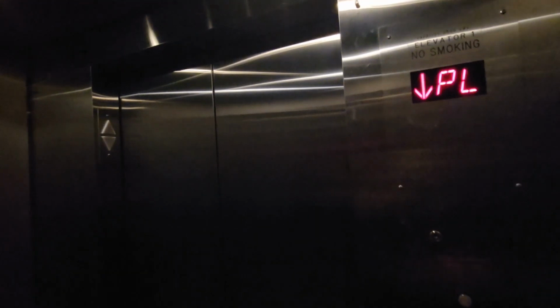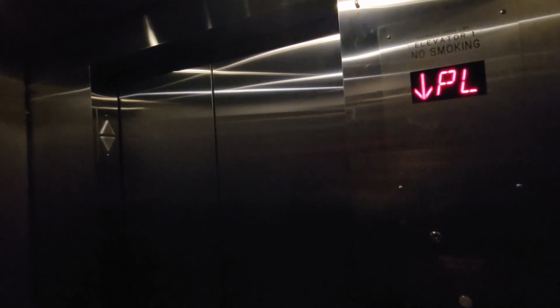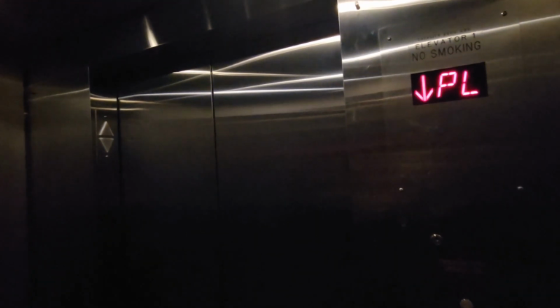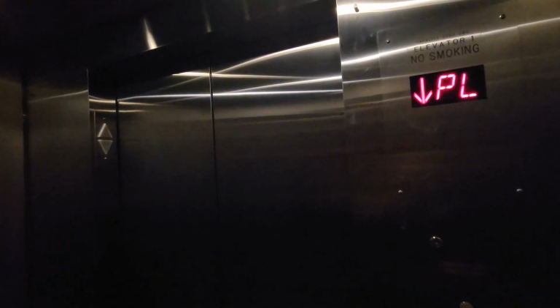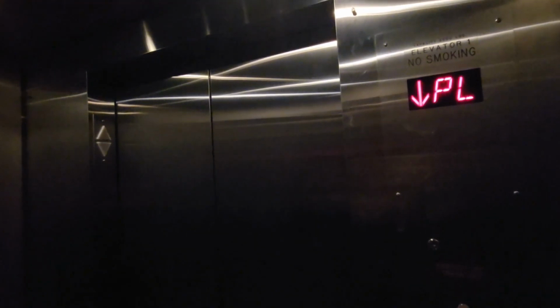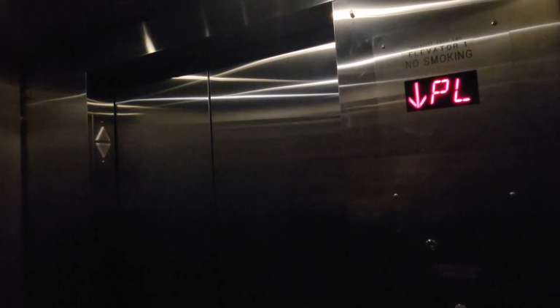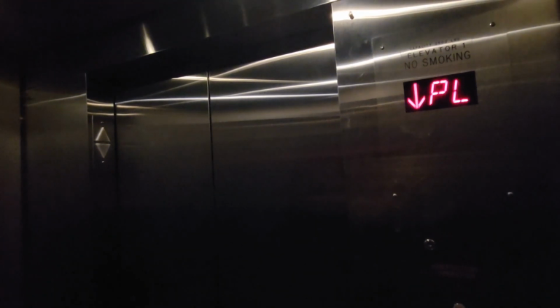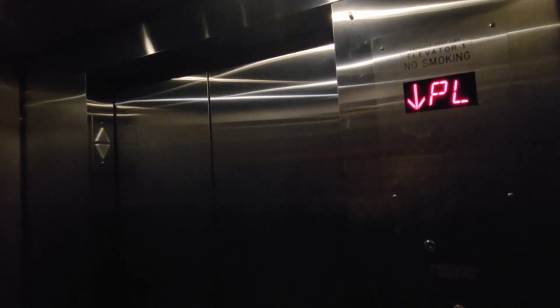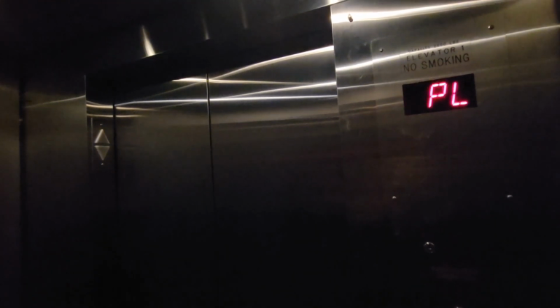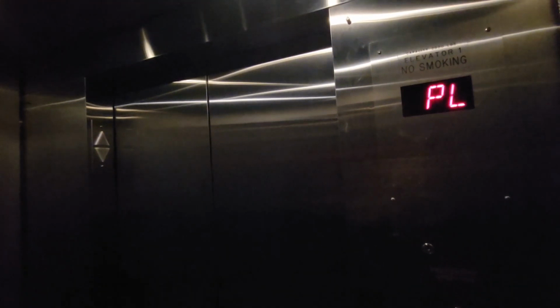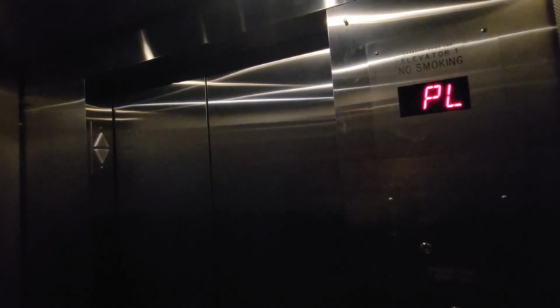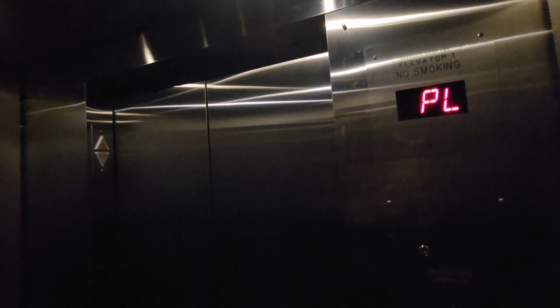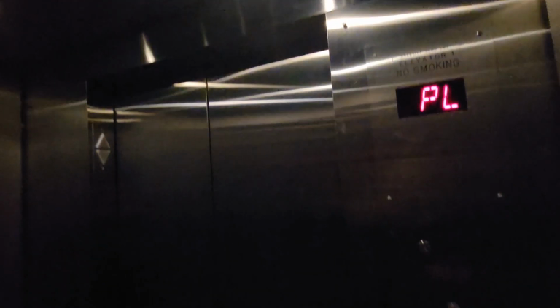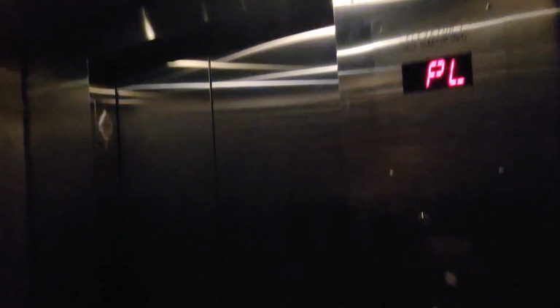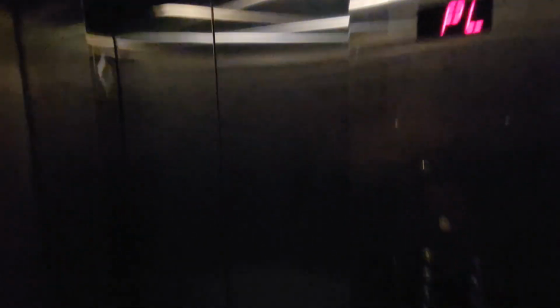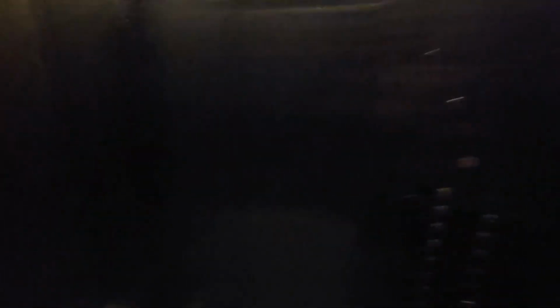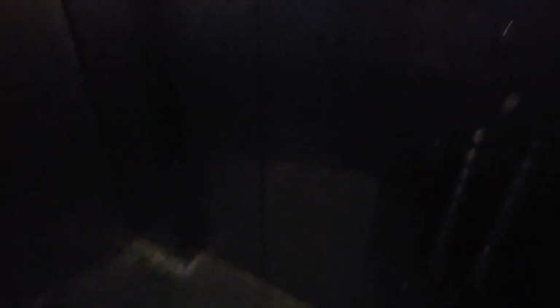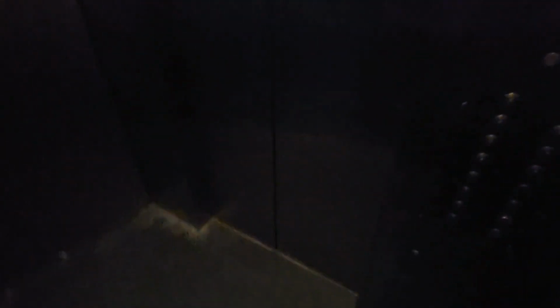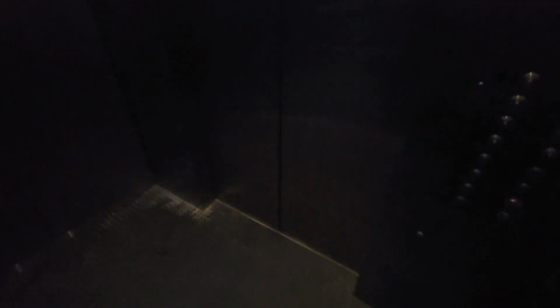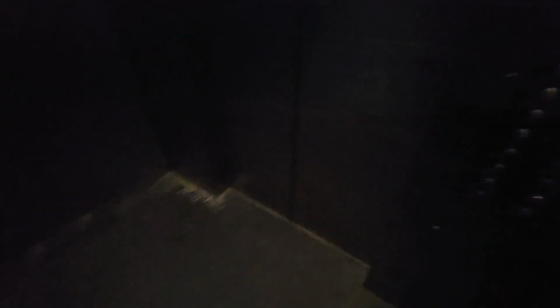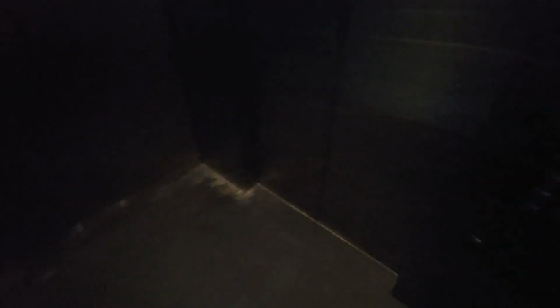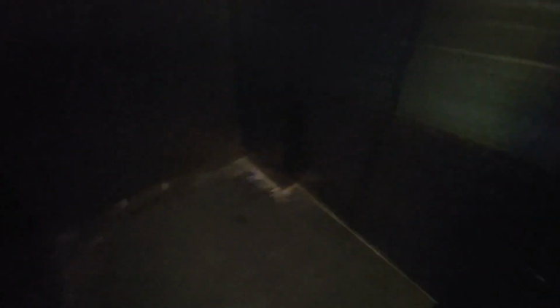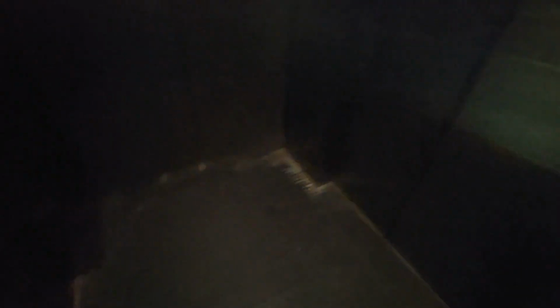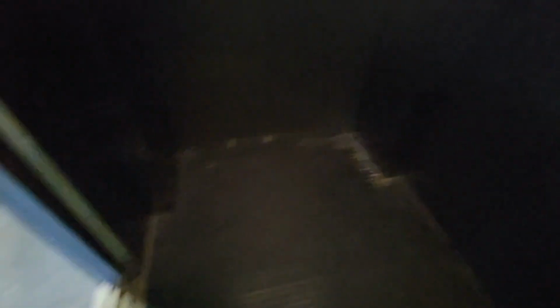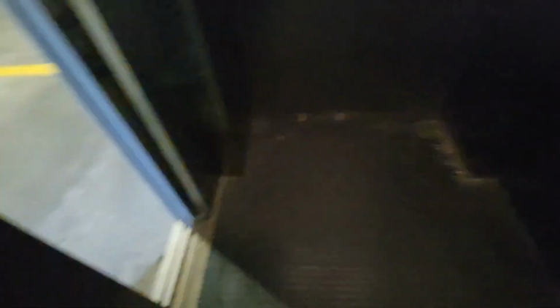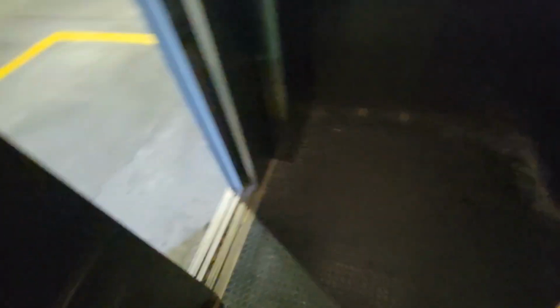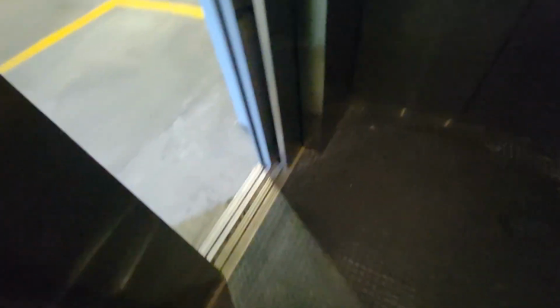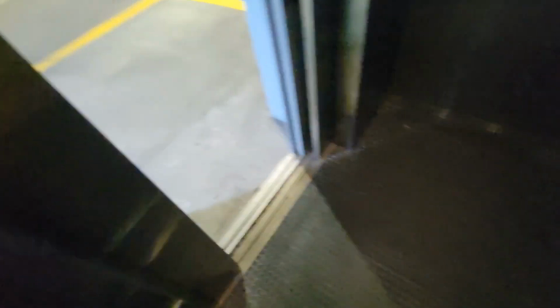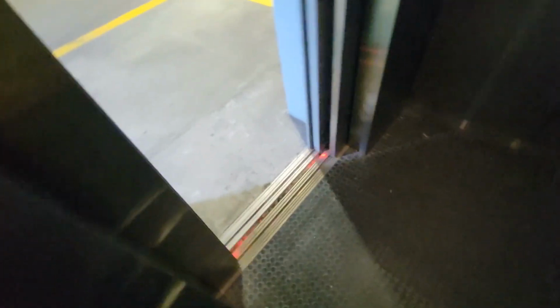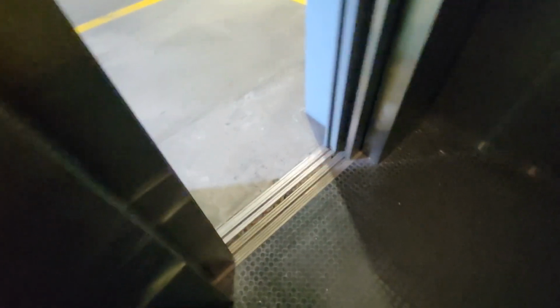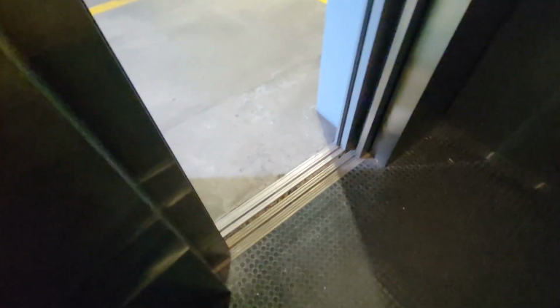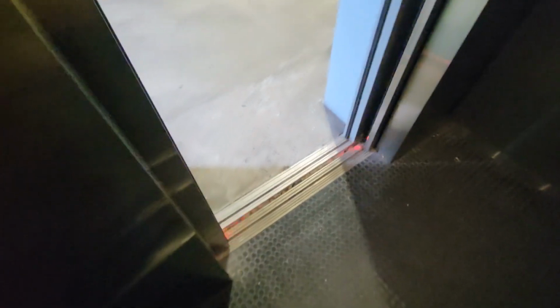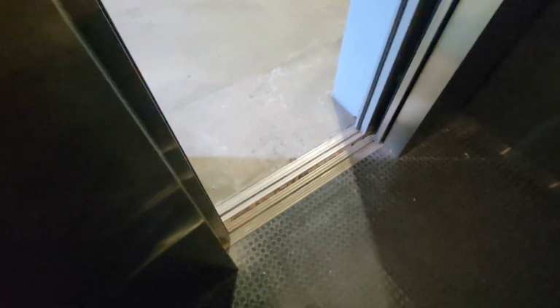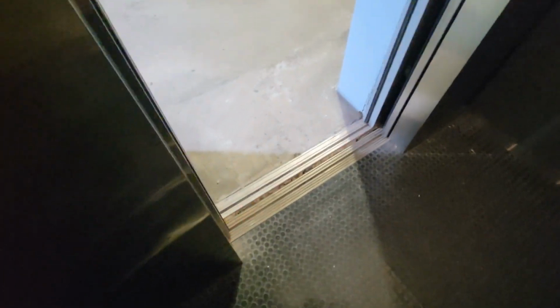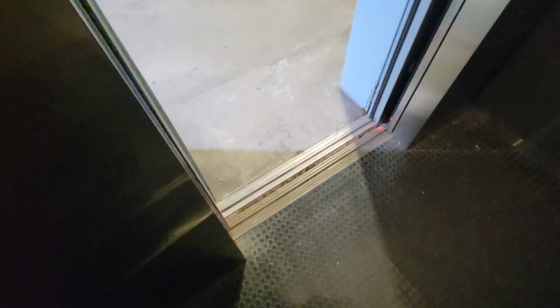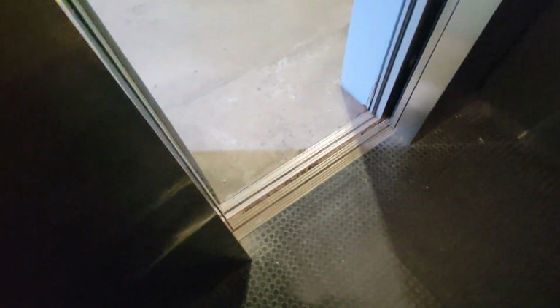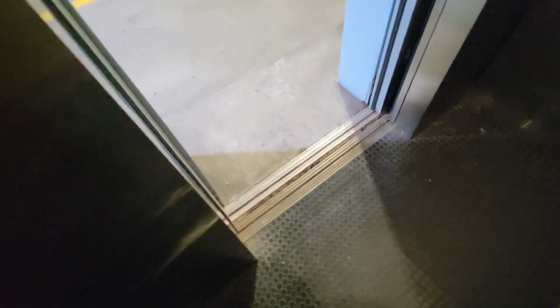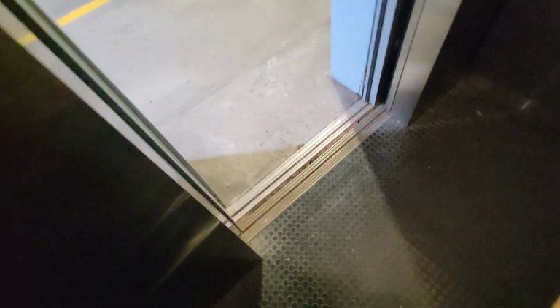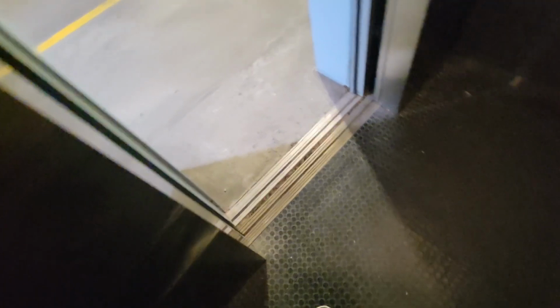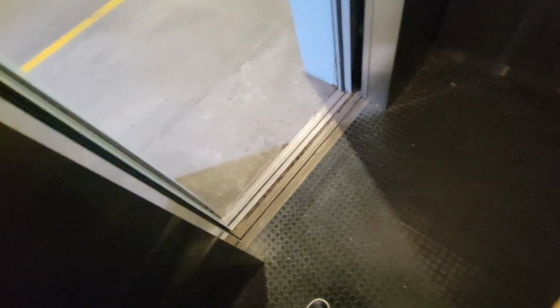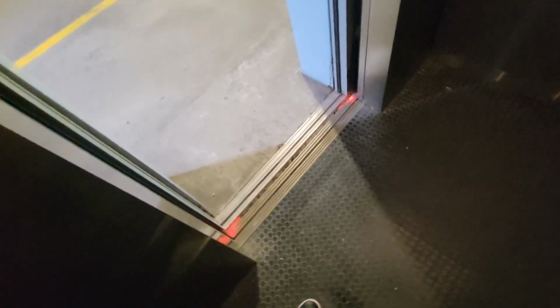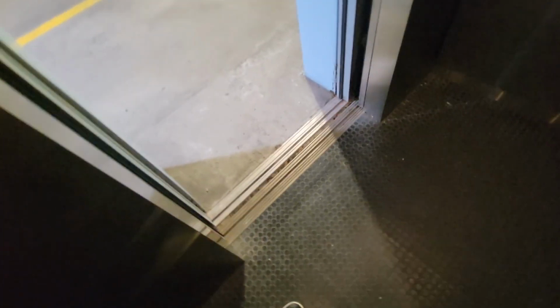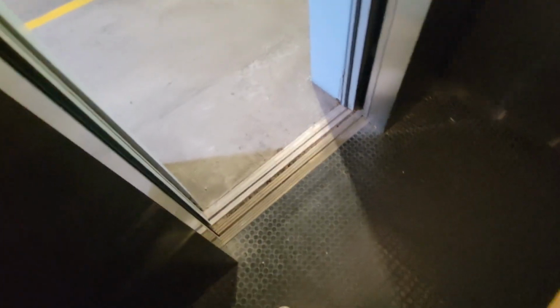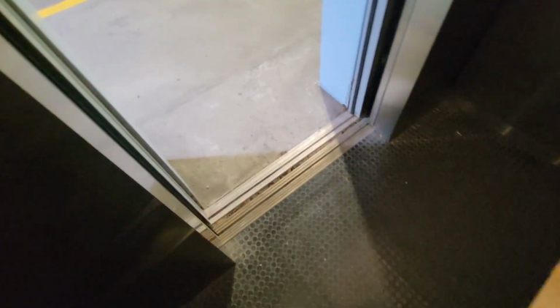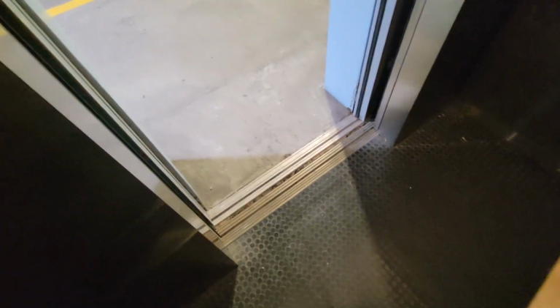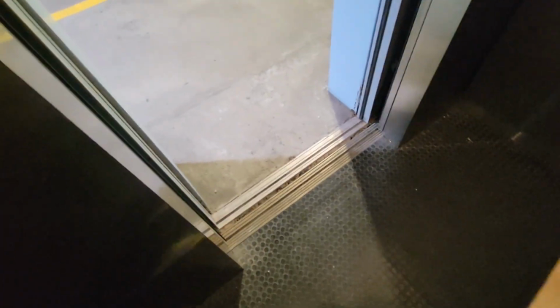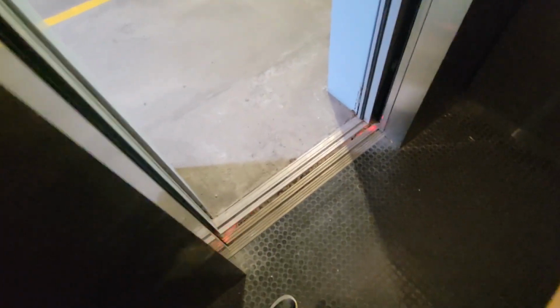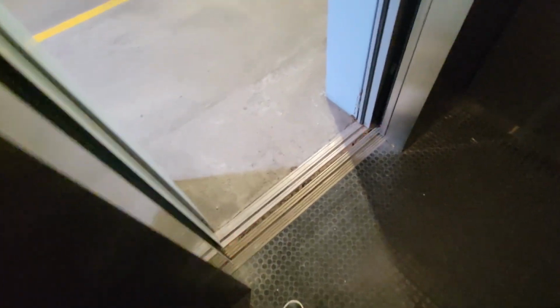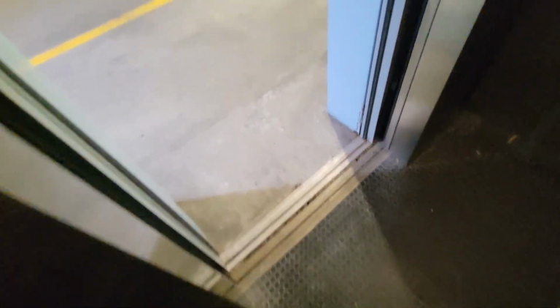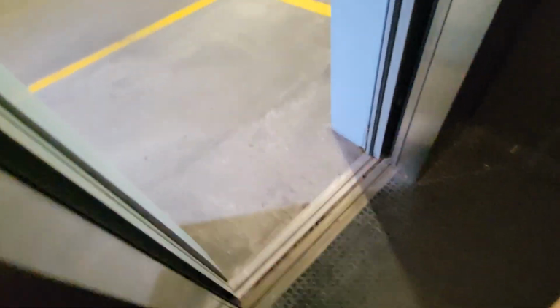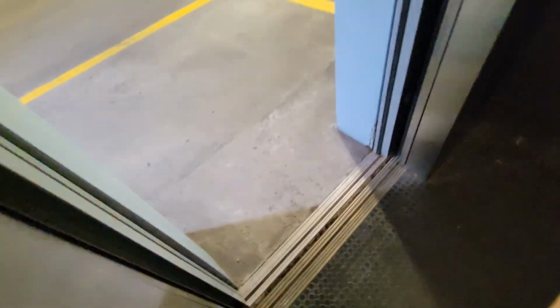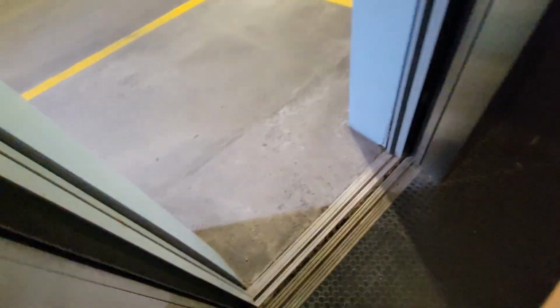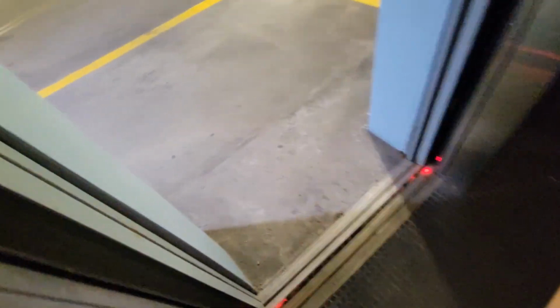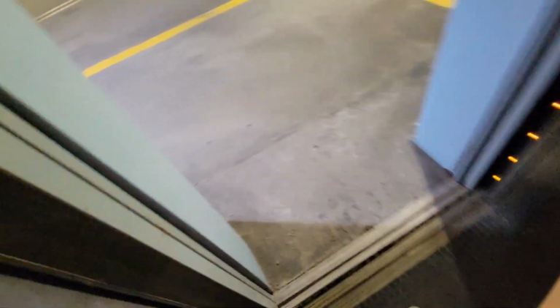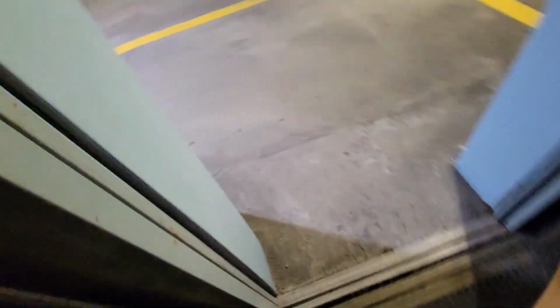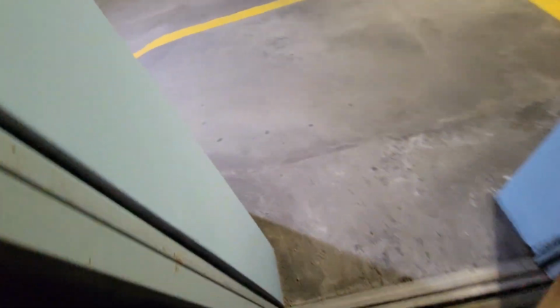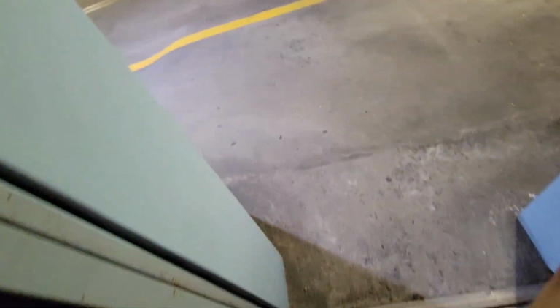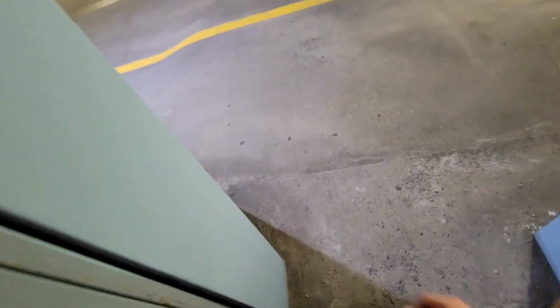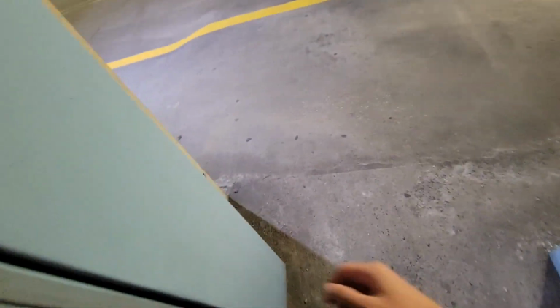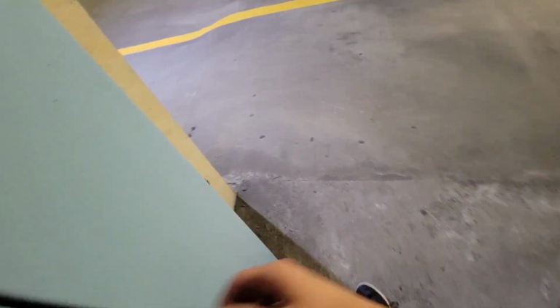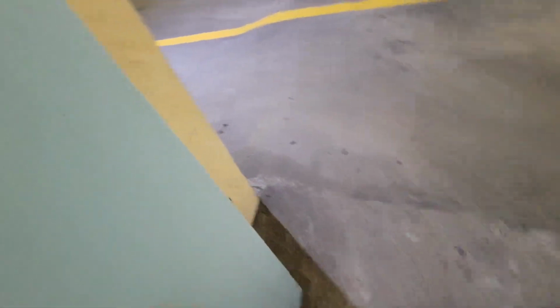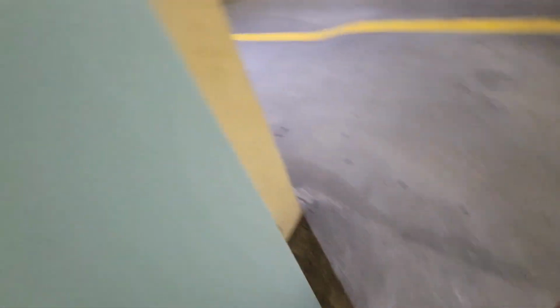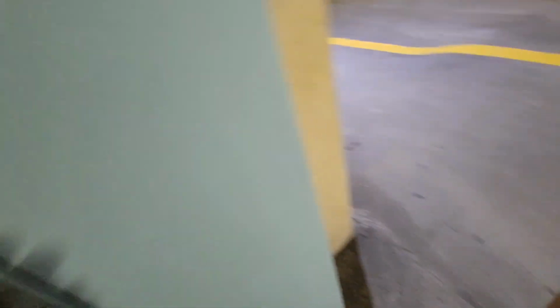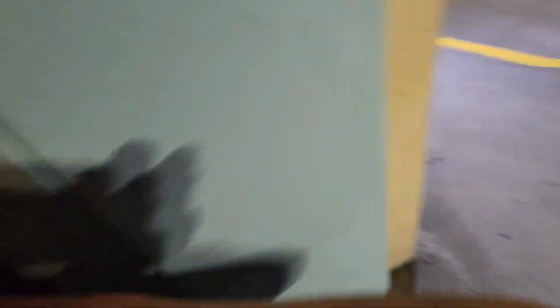Bottom drive. What was this, a Dover? I think this is a Dover, I don't know.